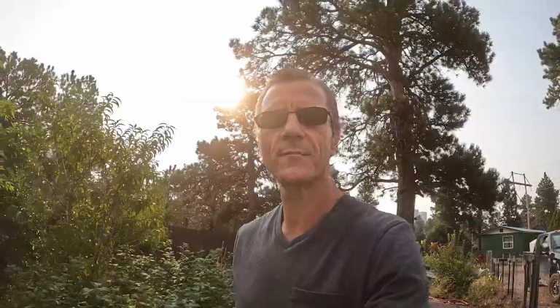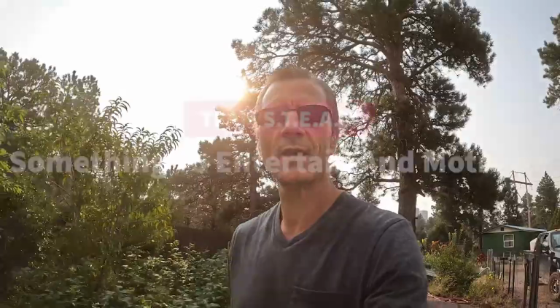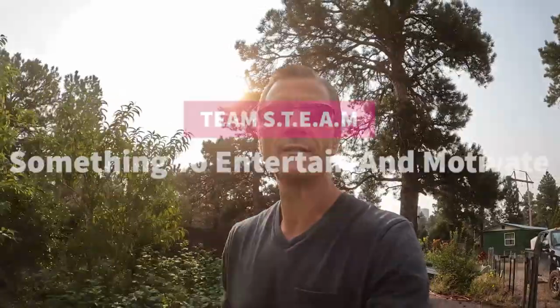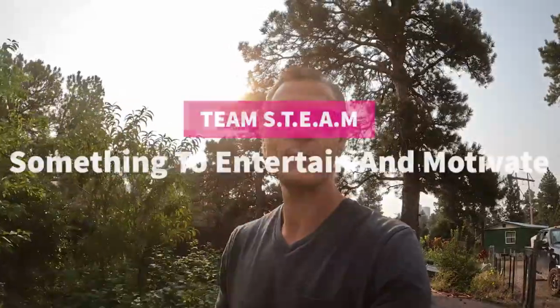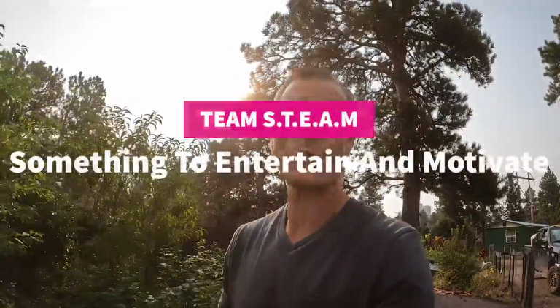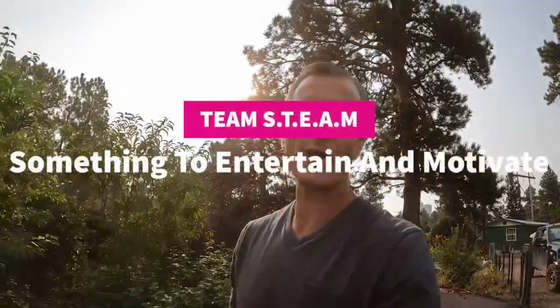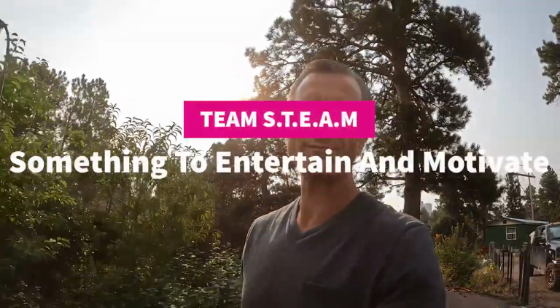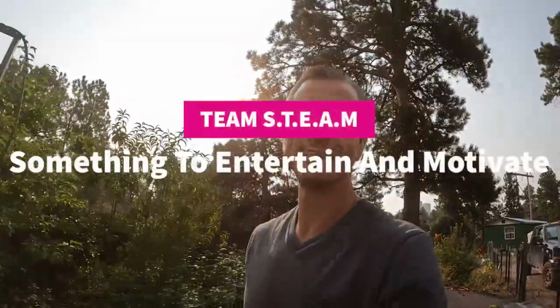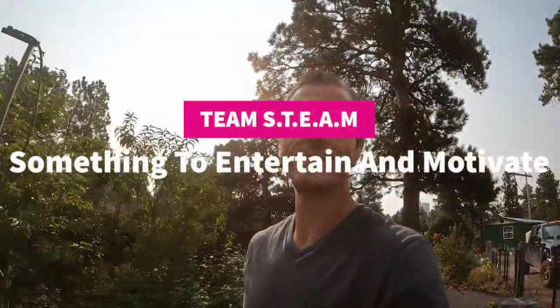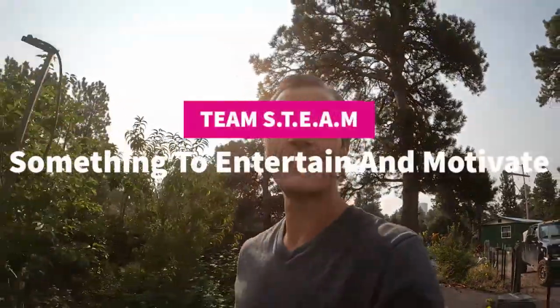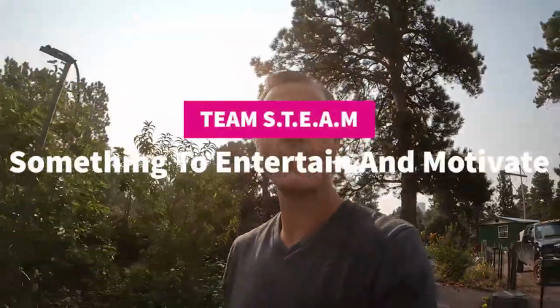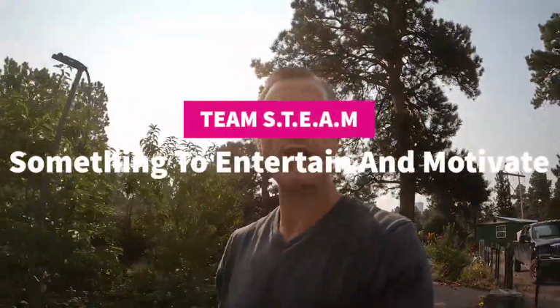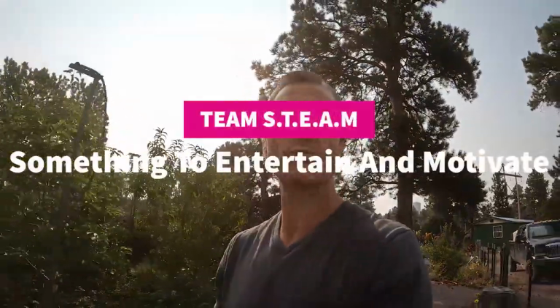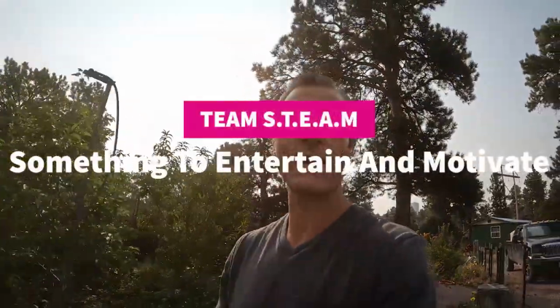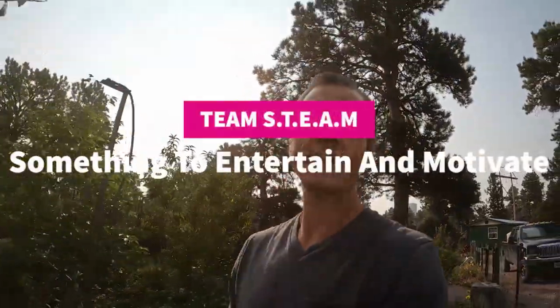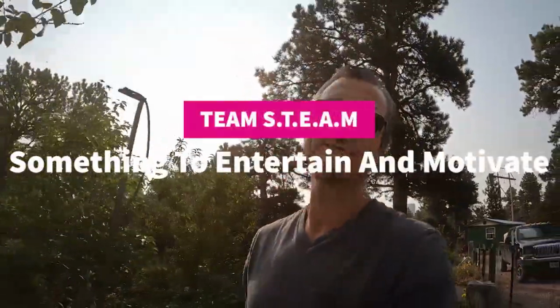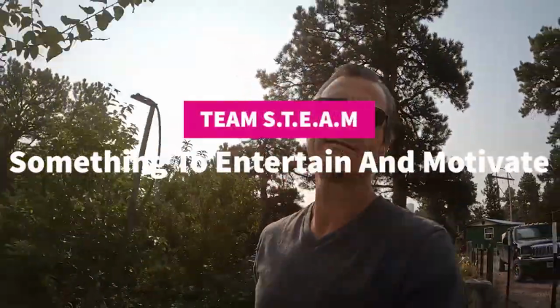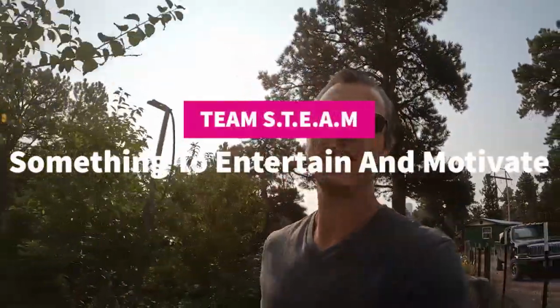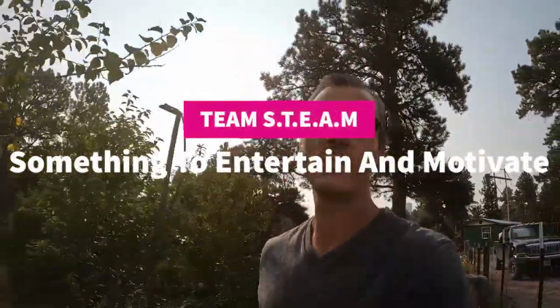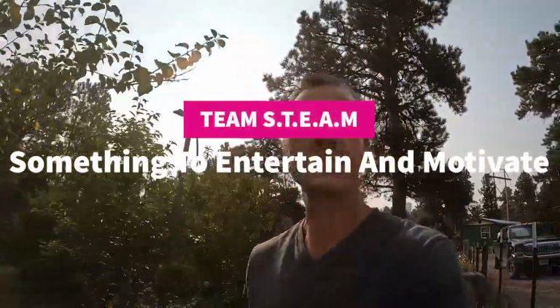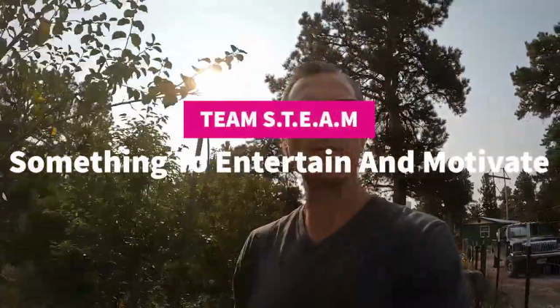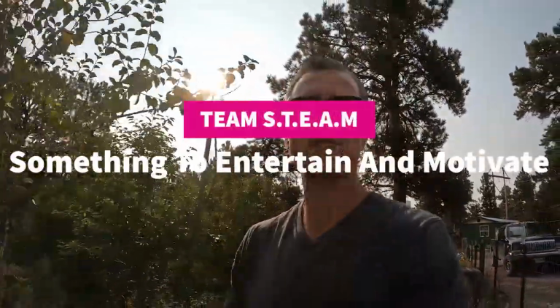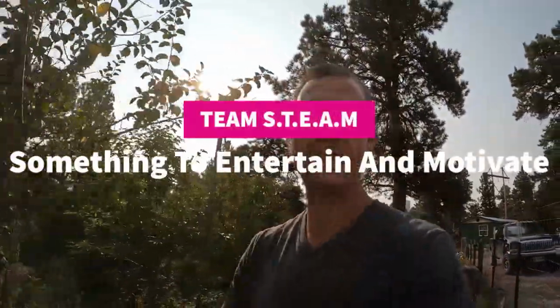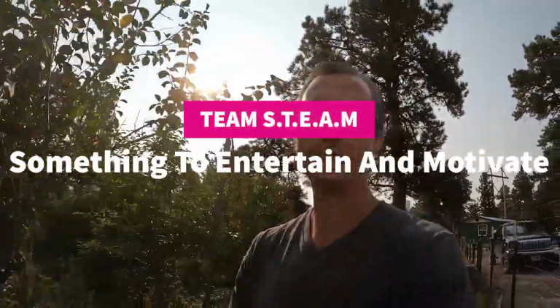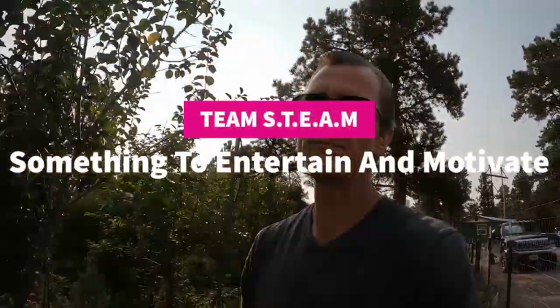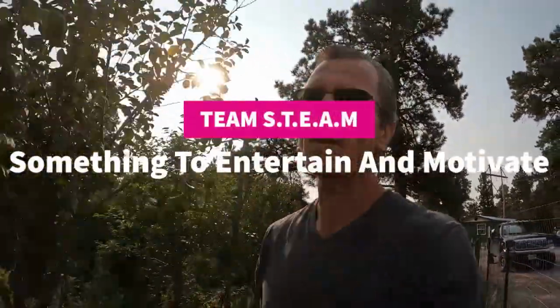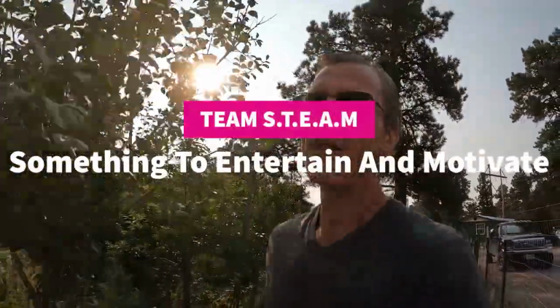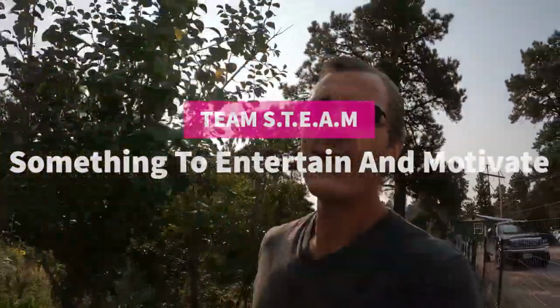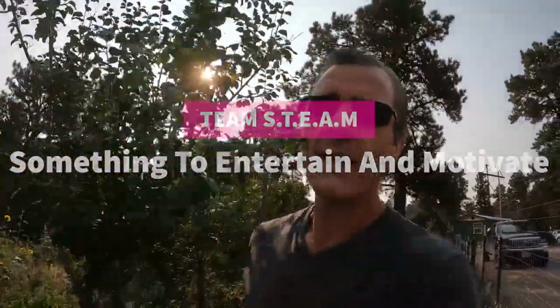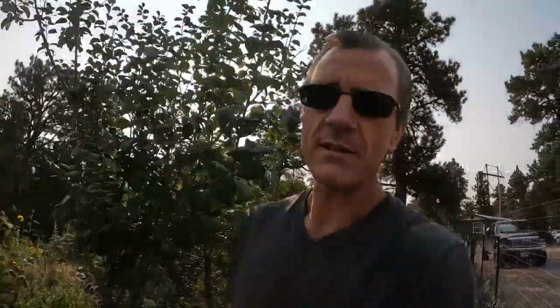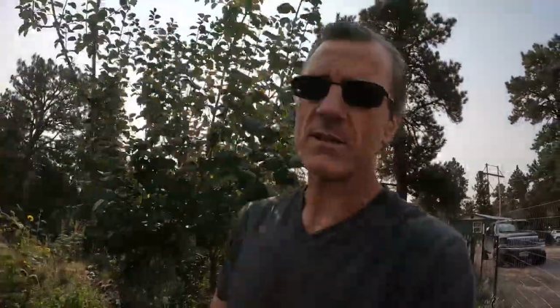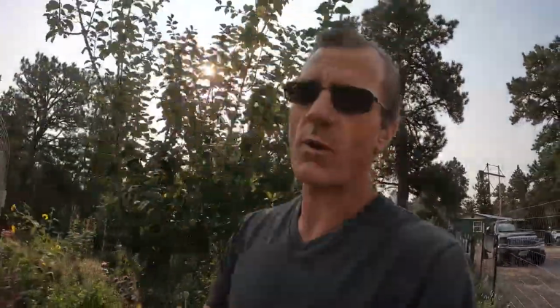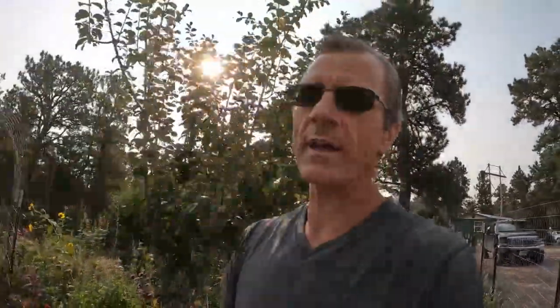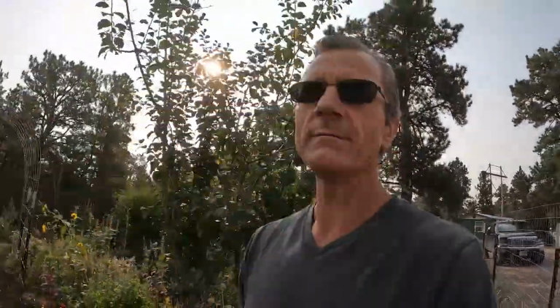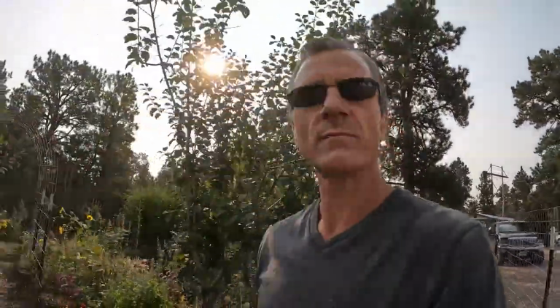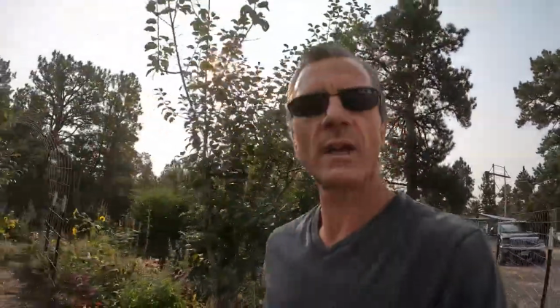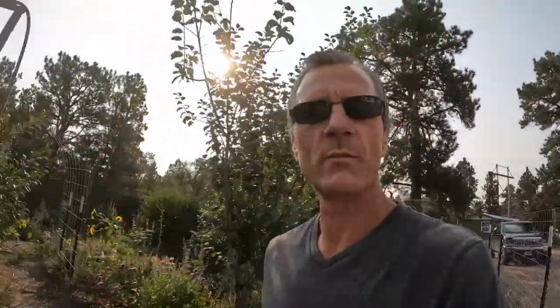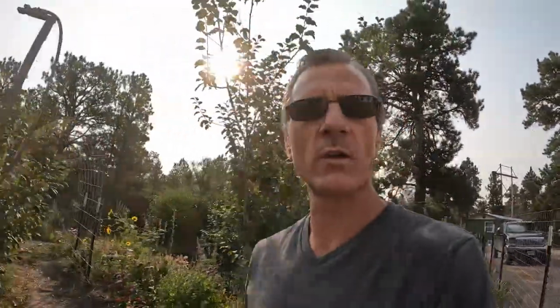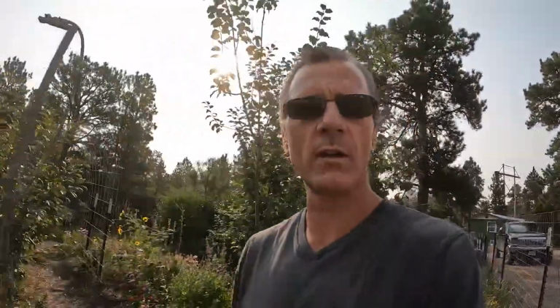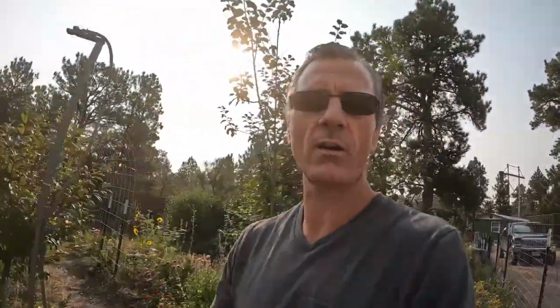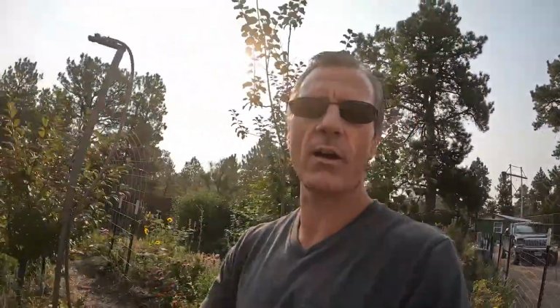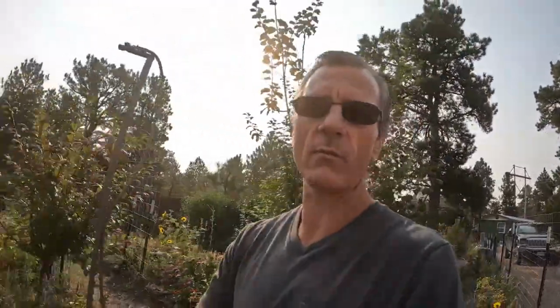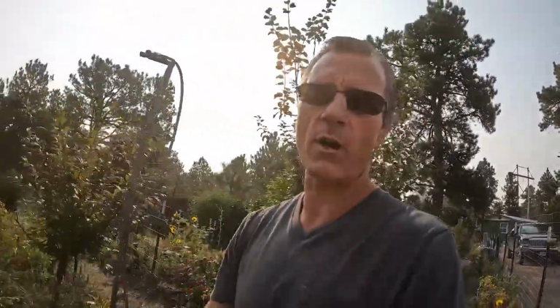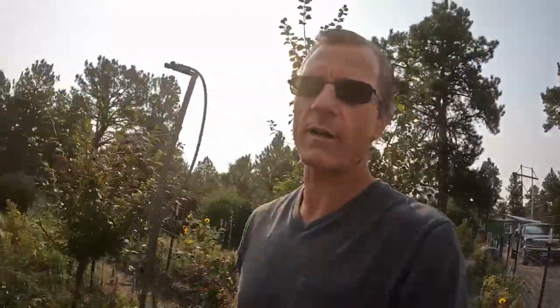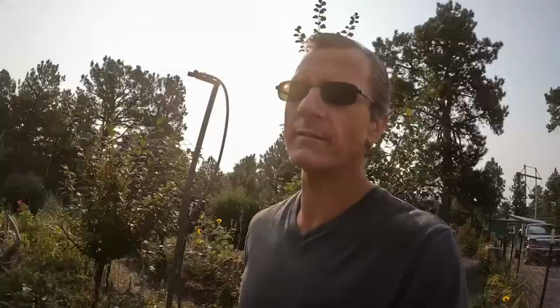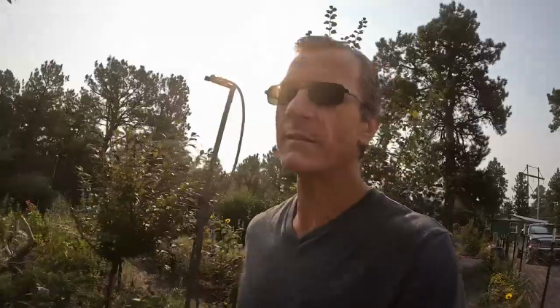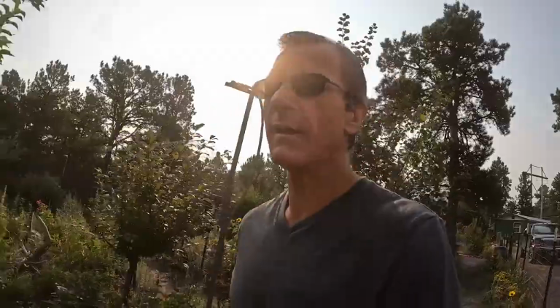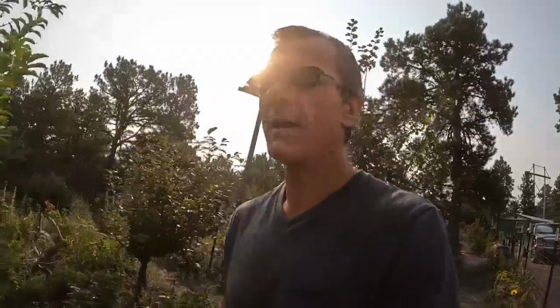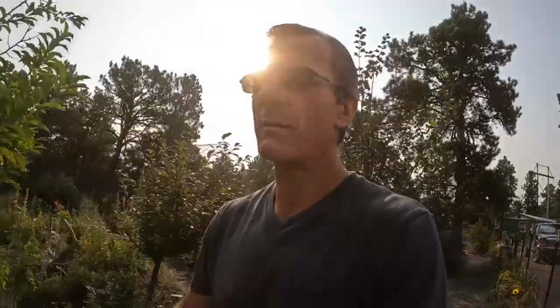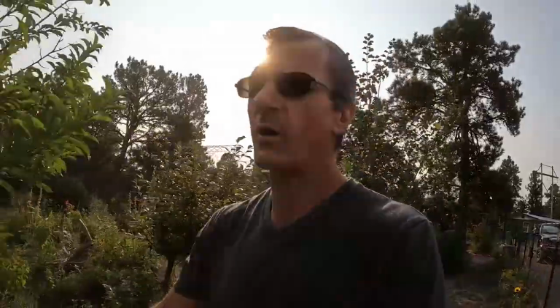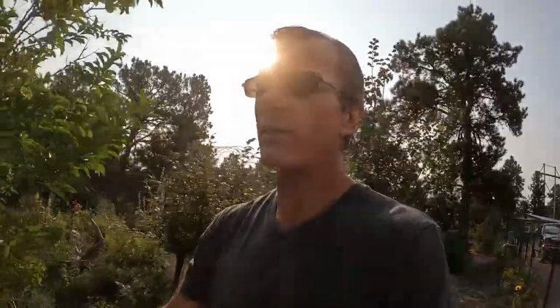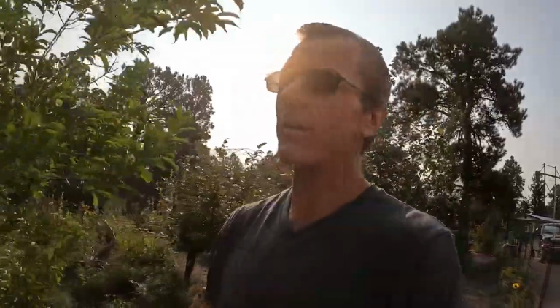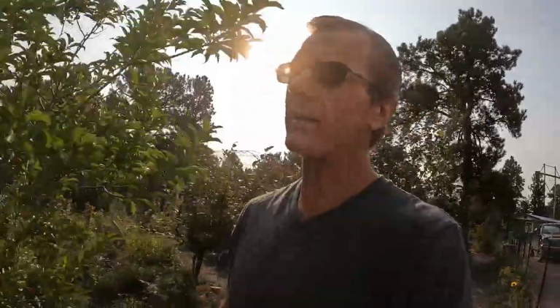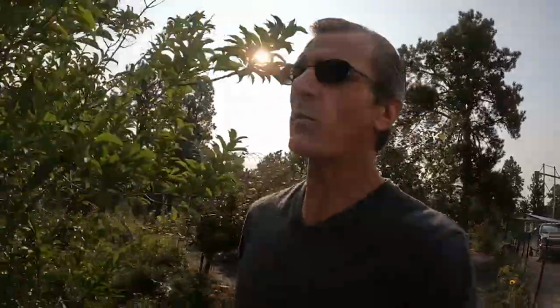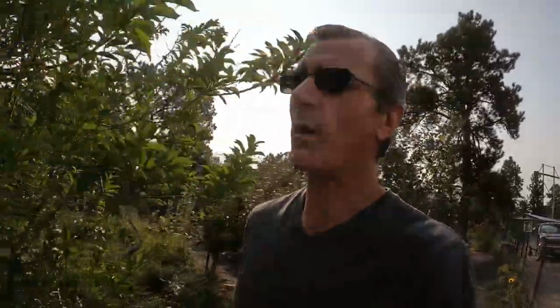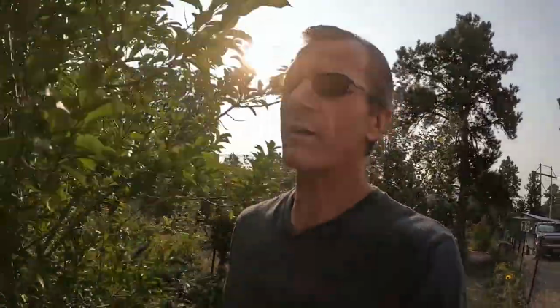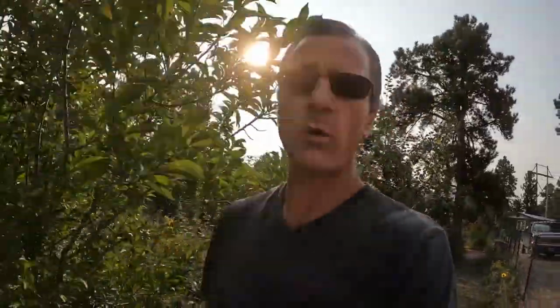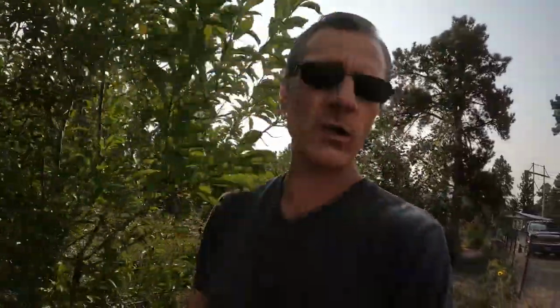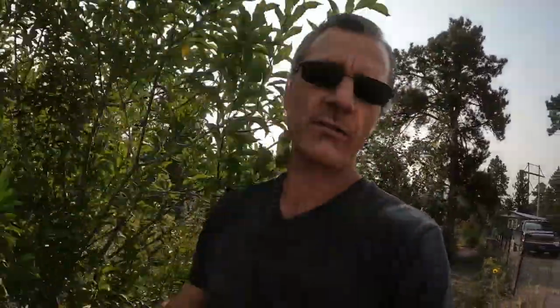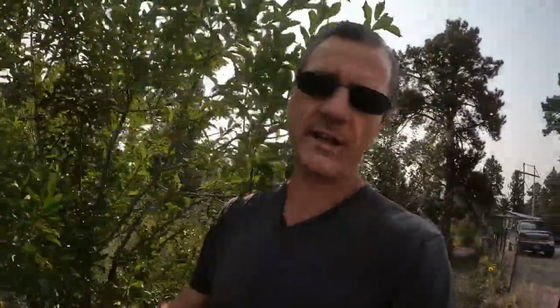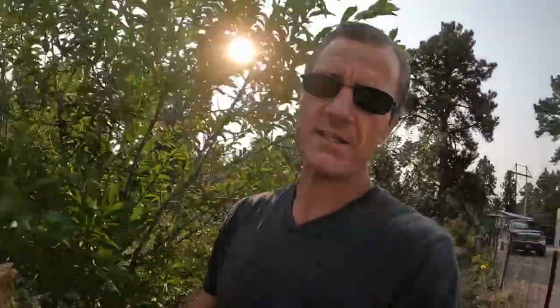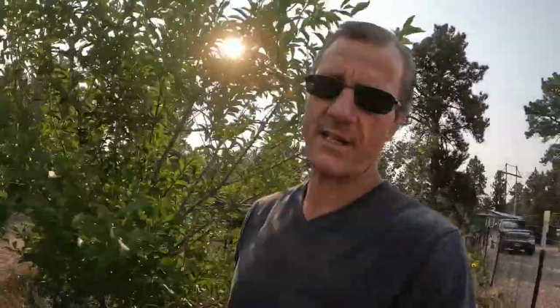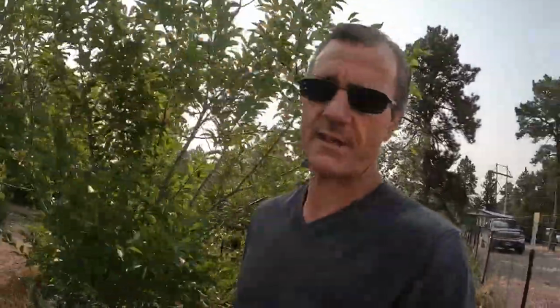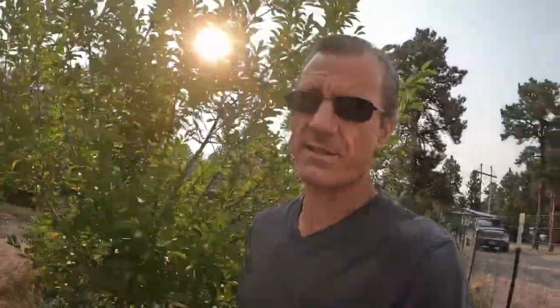Good morning. My name is Ray. I'm with Team STEAM. This morning I'm doing a little garden walking and pondering the wide world of insects.